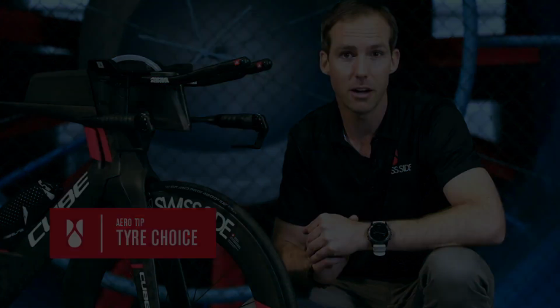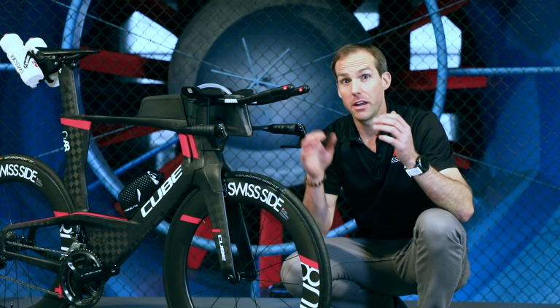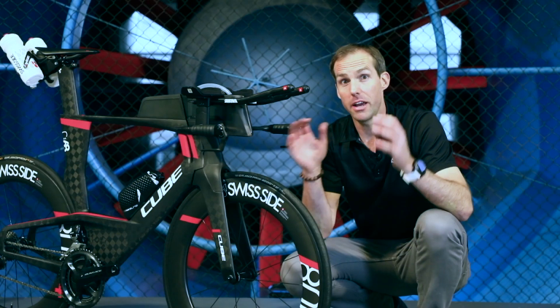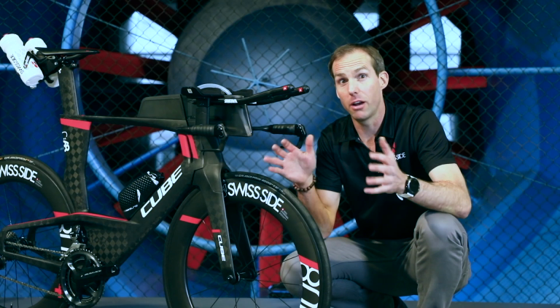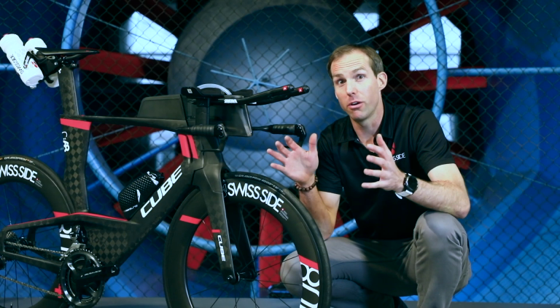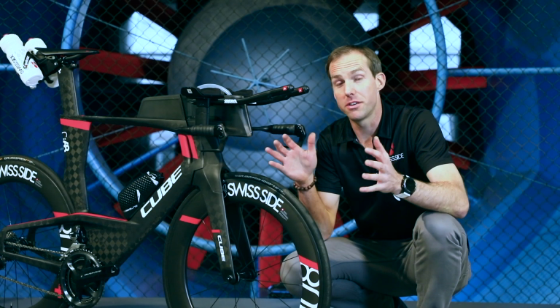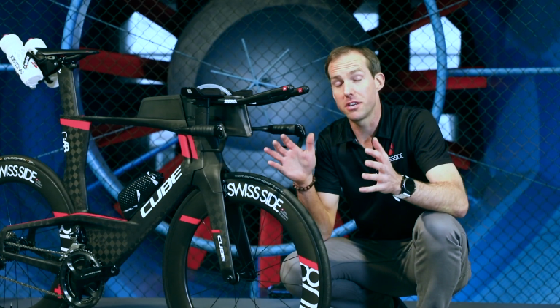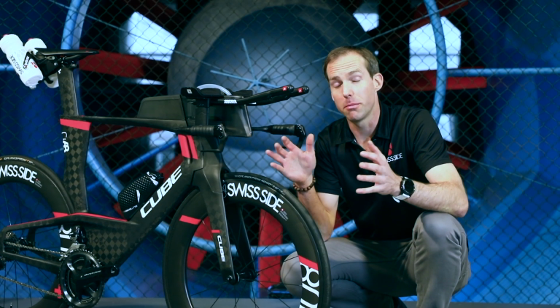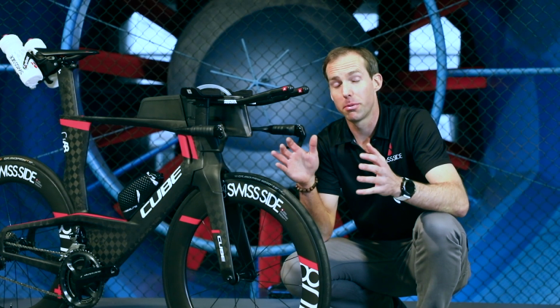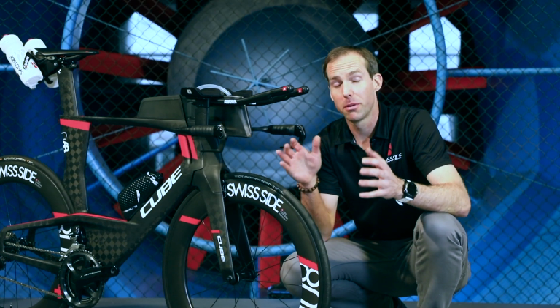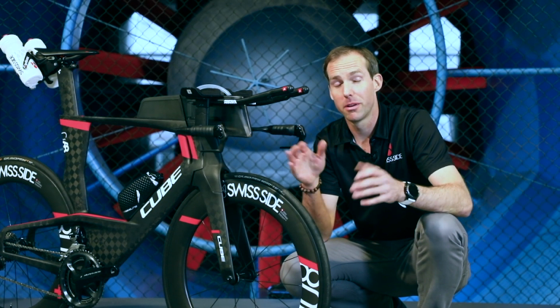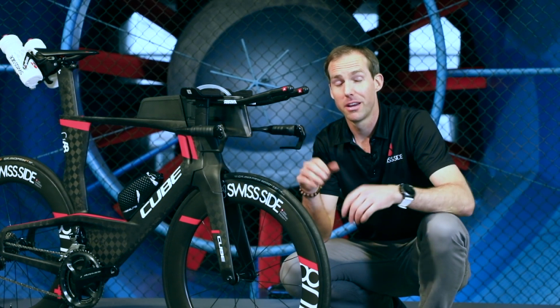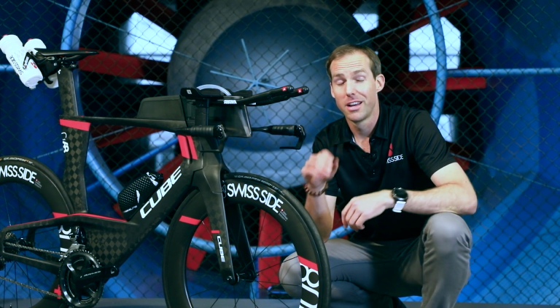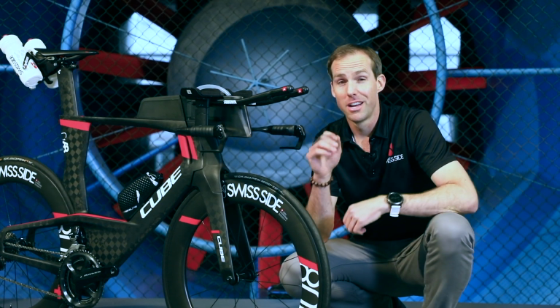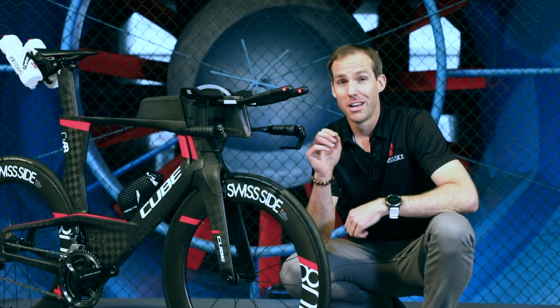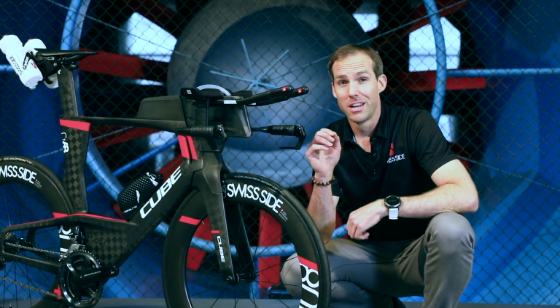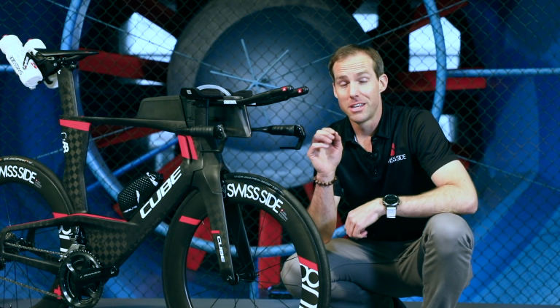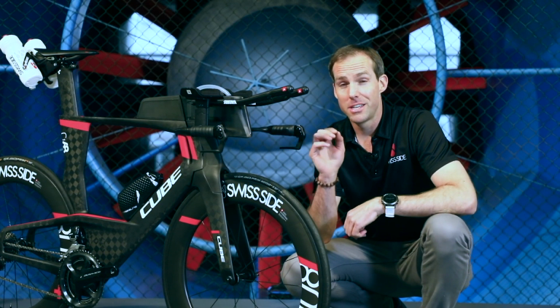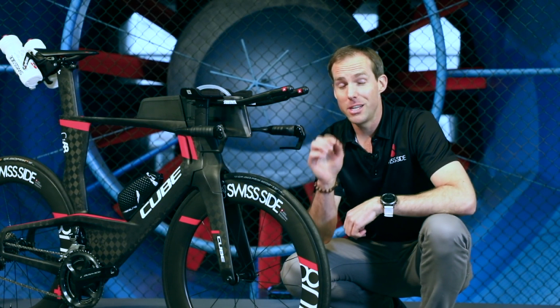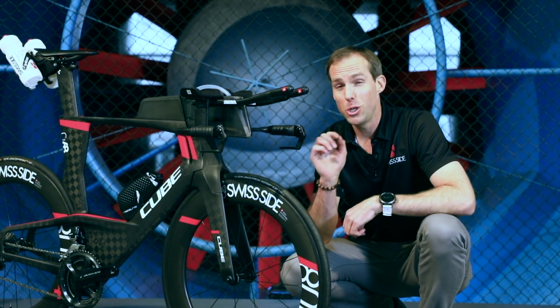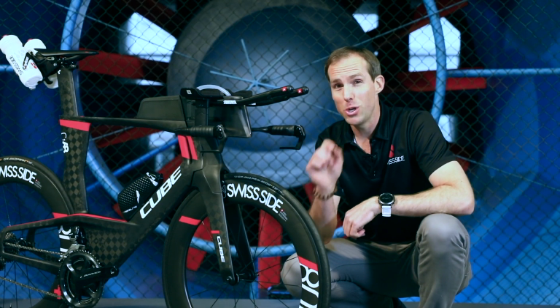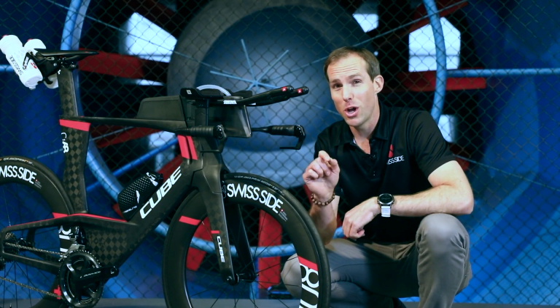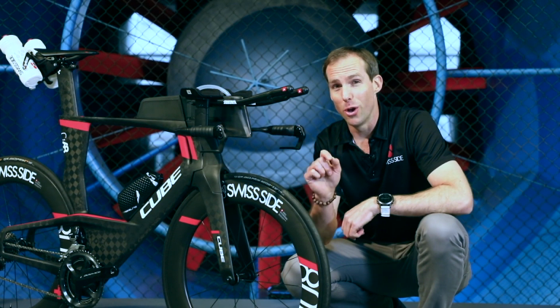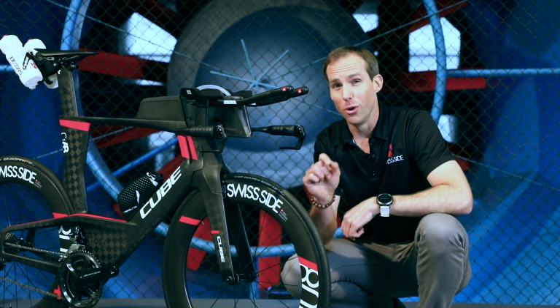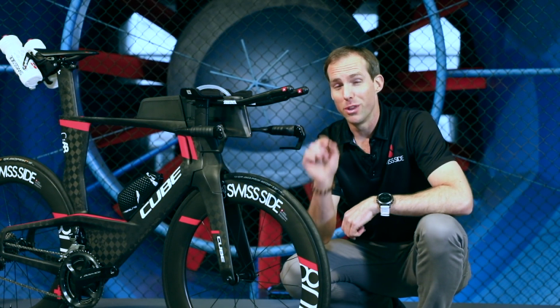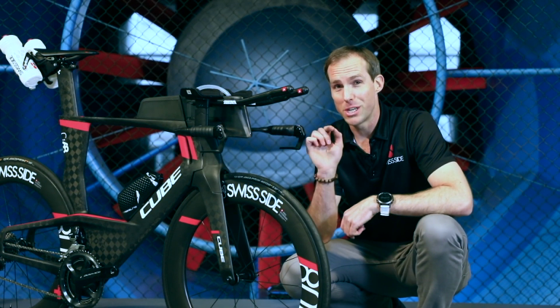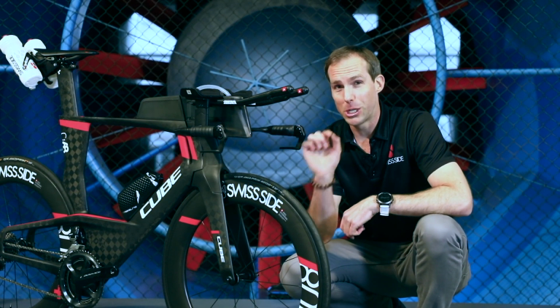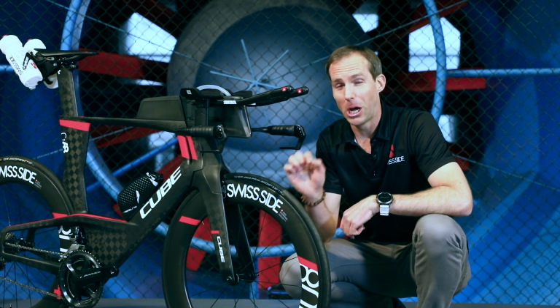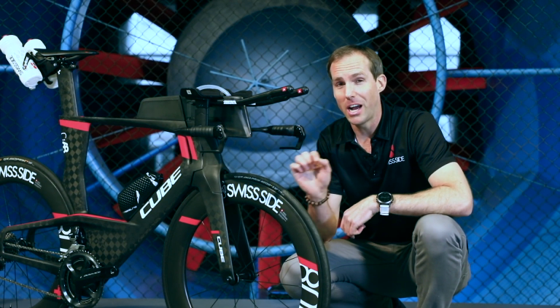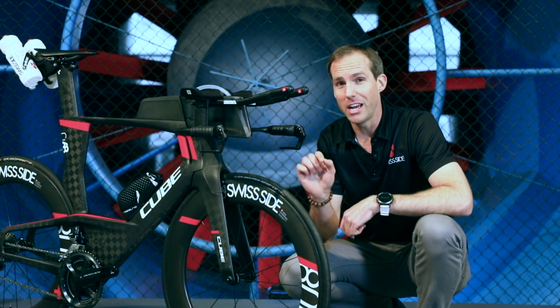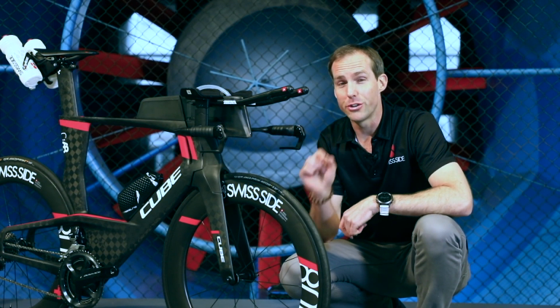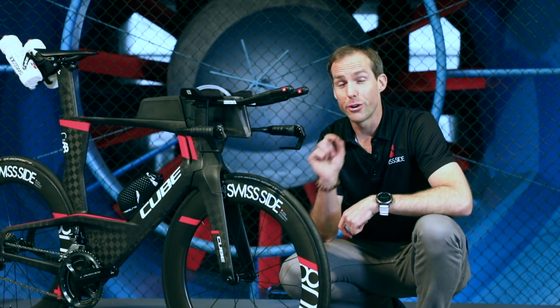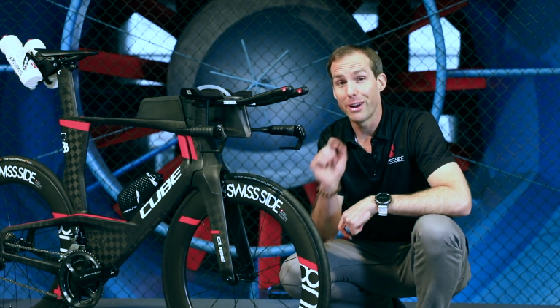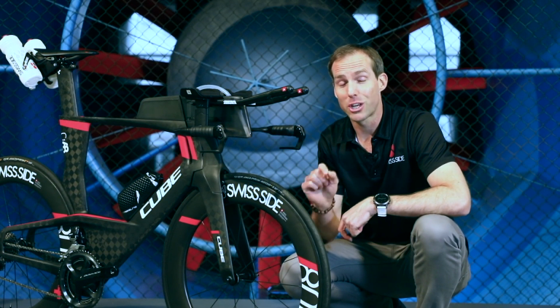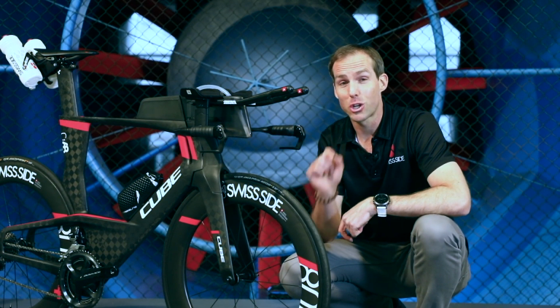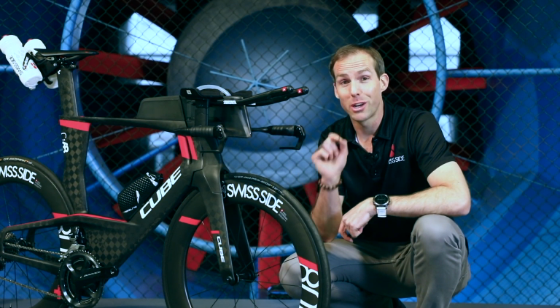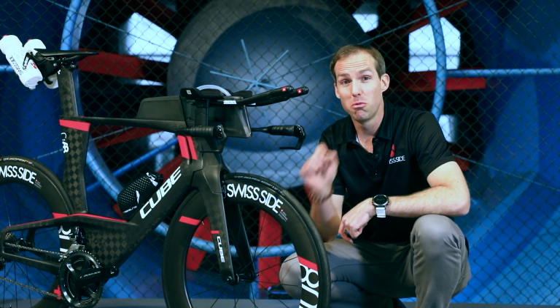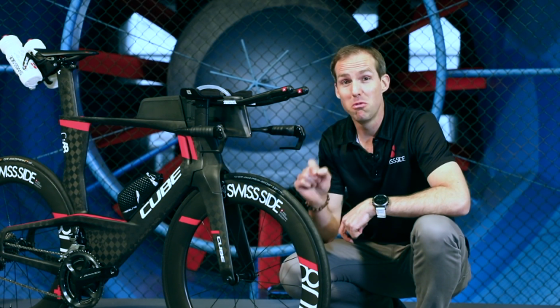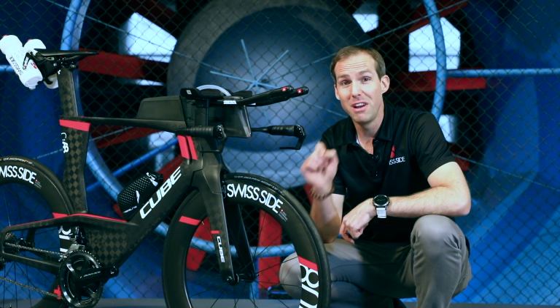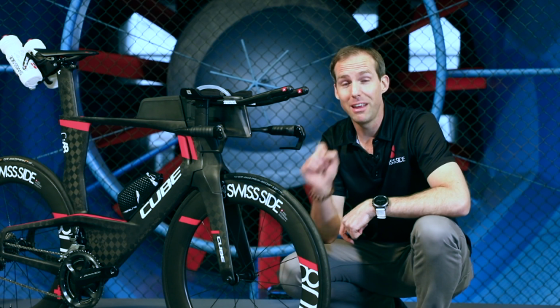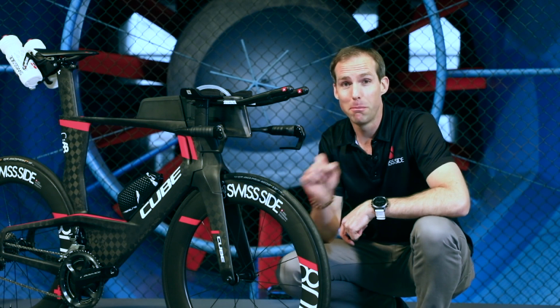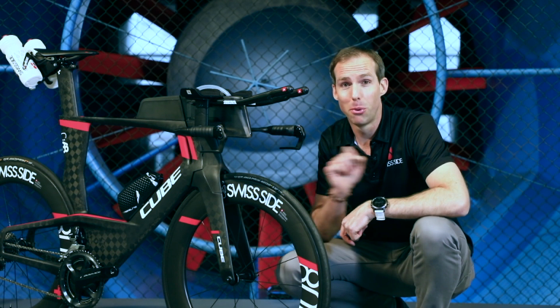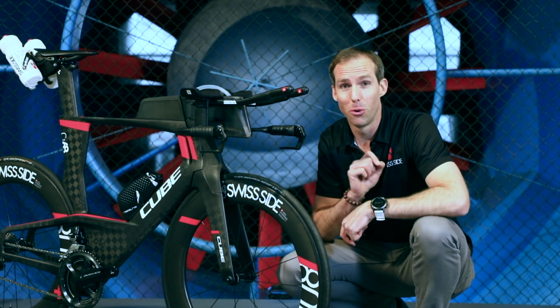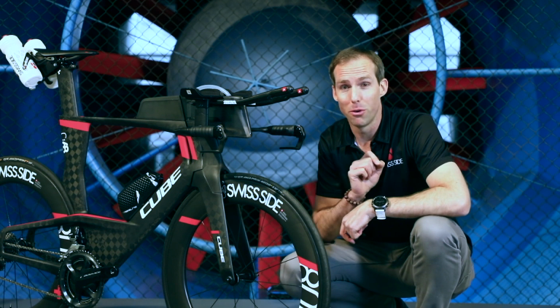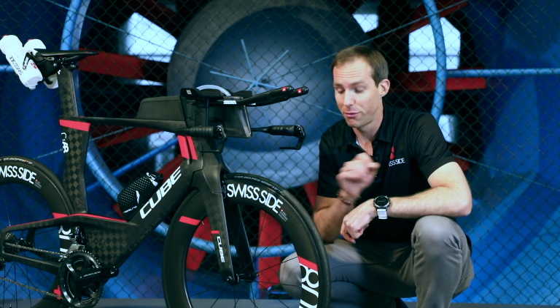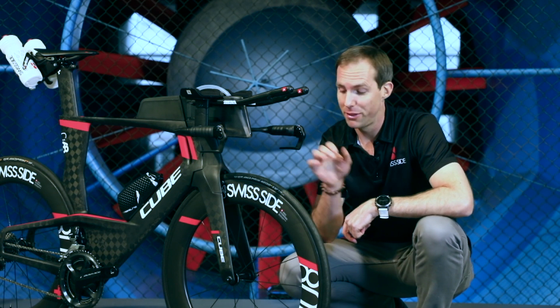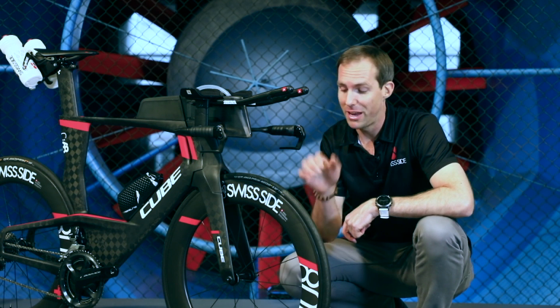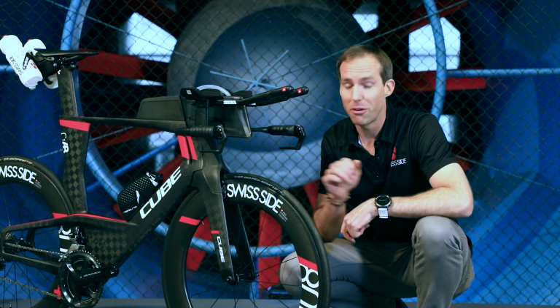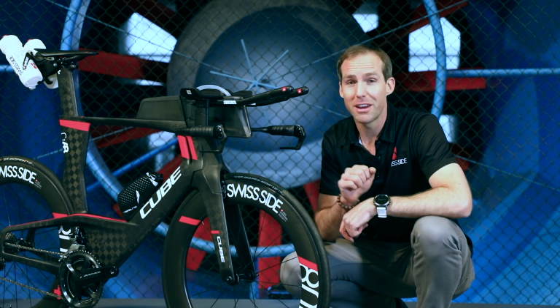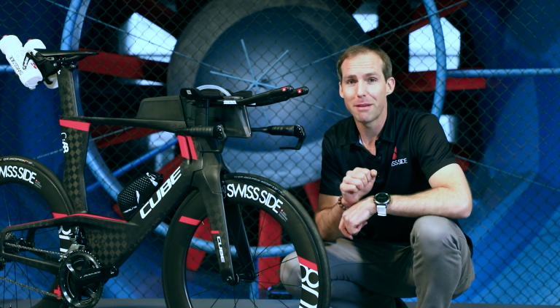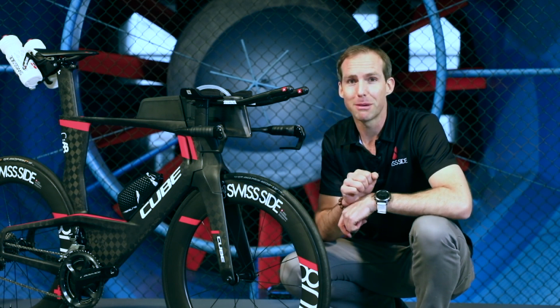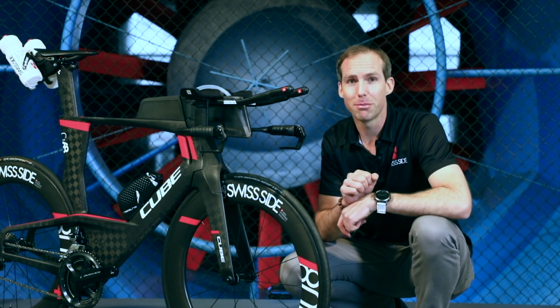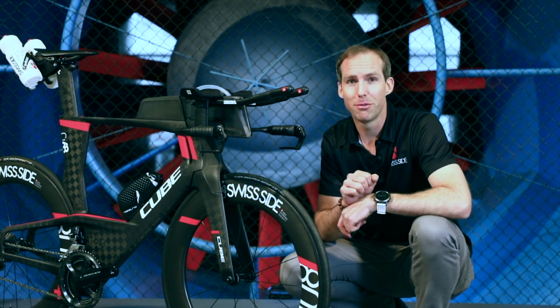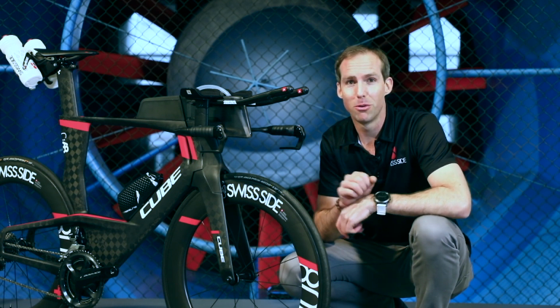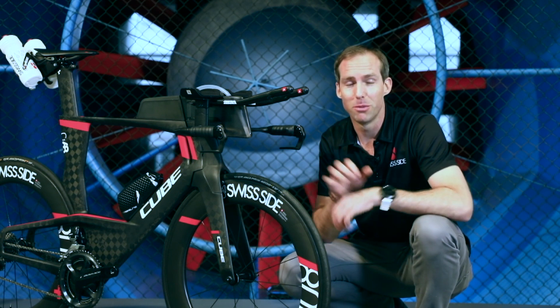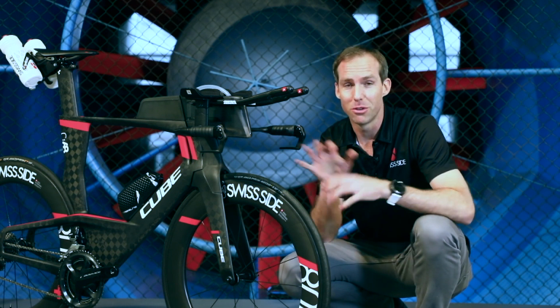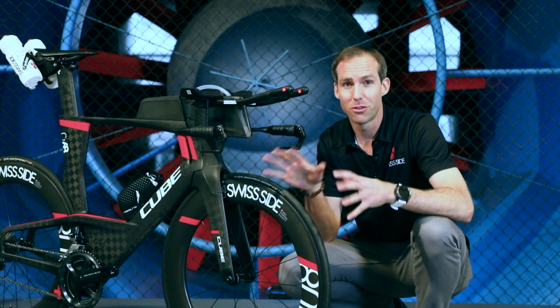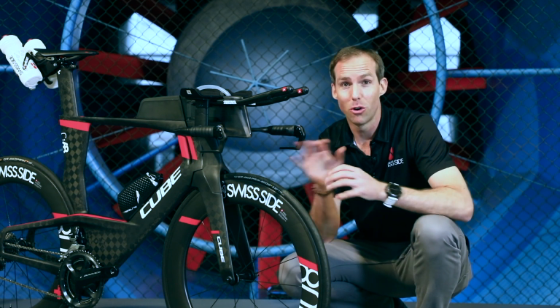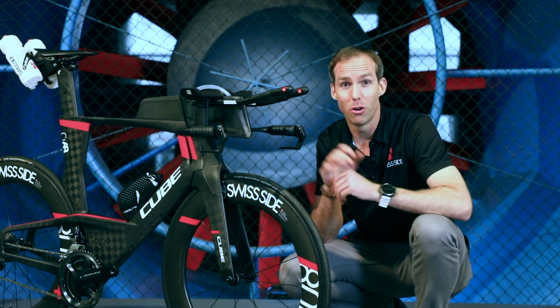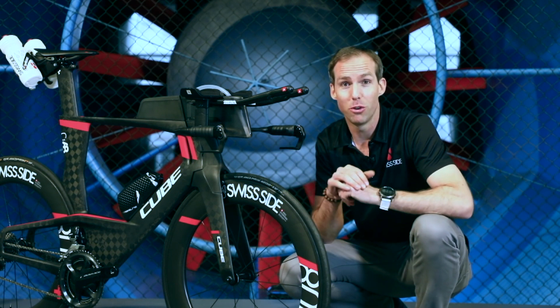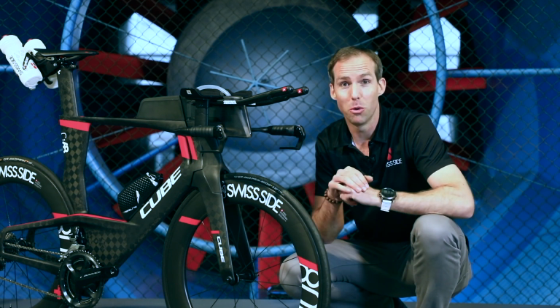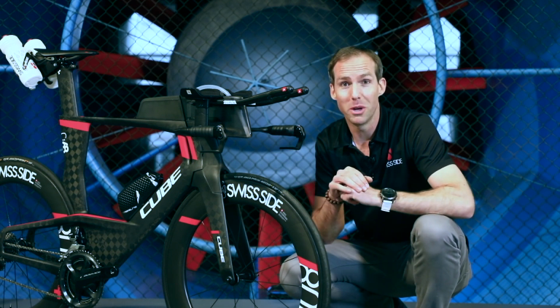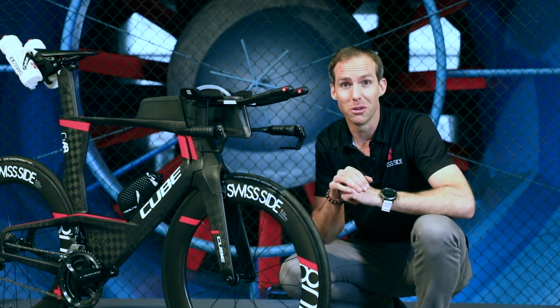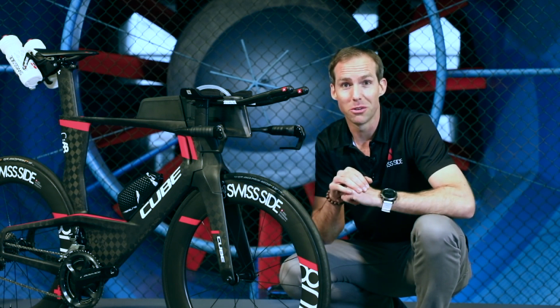Aero Tip. Did you know that tyres are actually really important for the aerodynamic performance of your wheels?